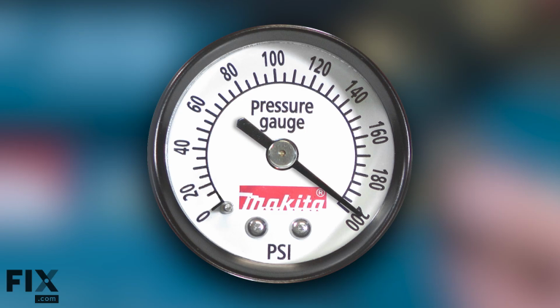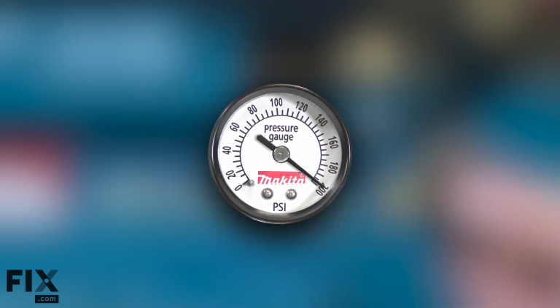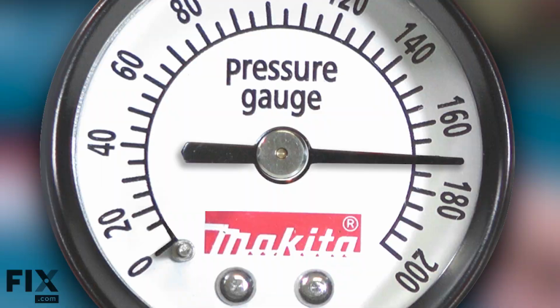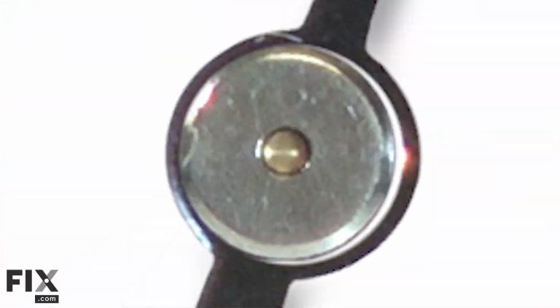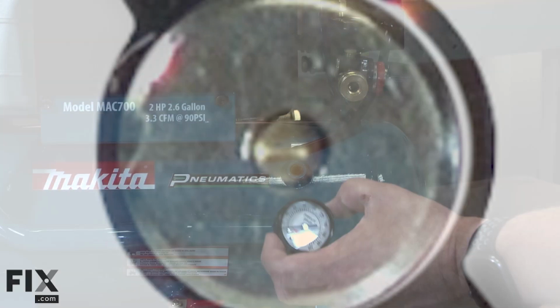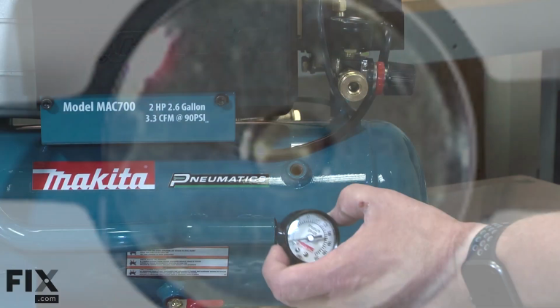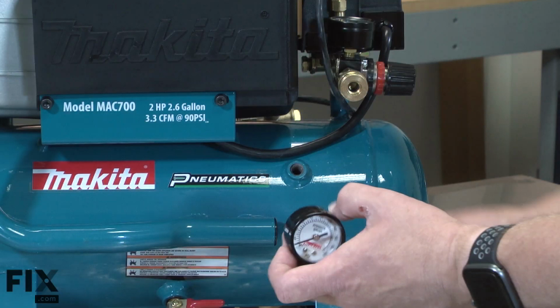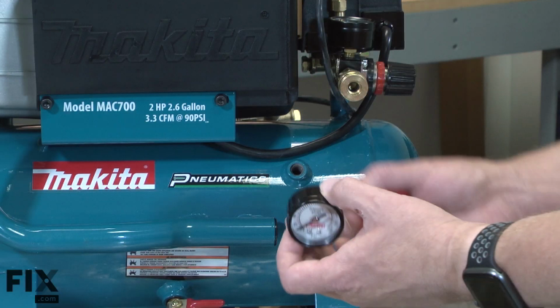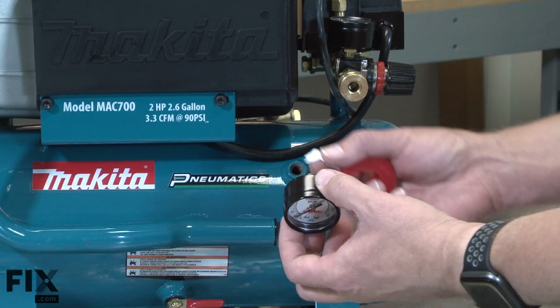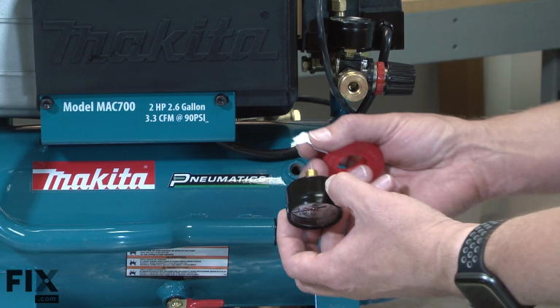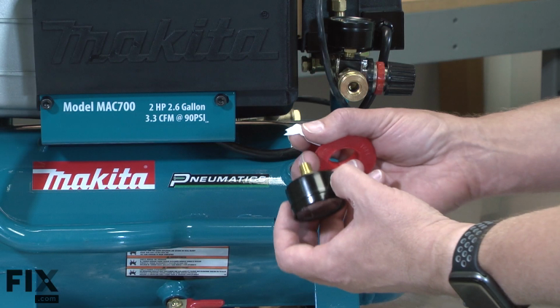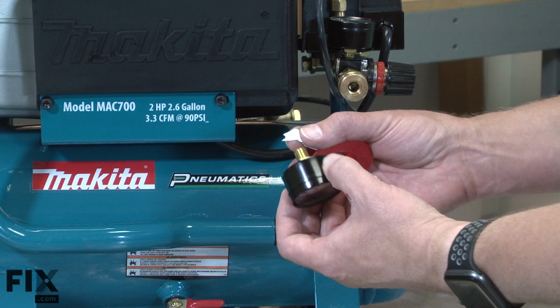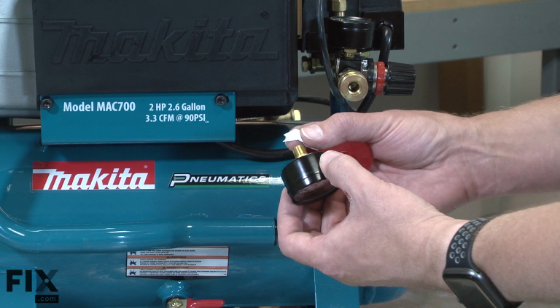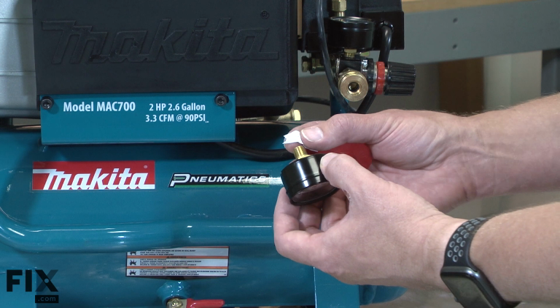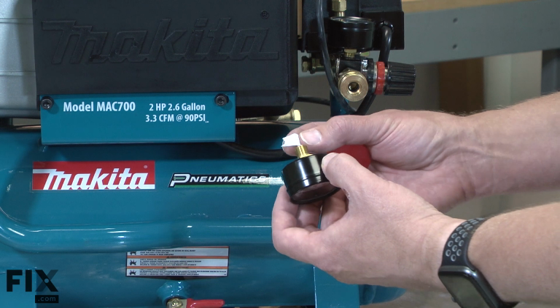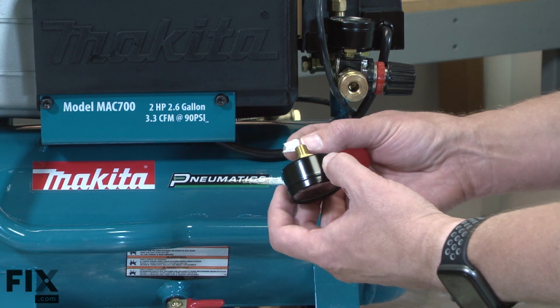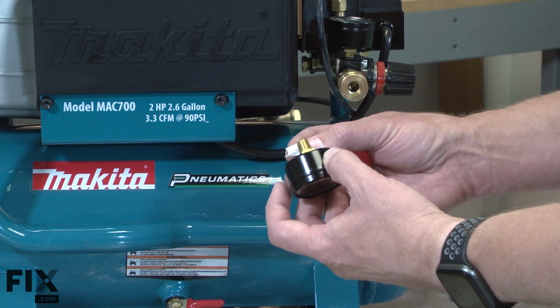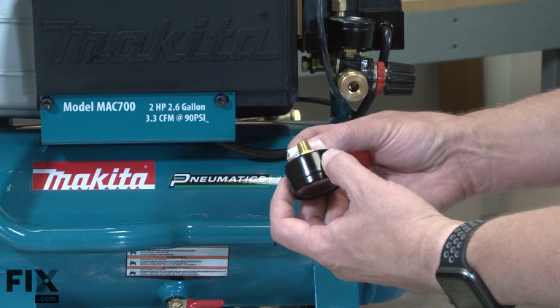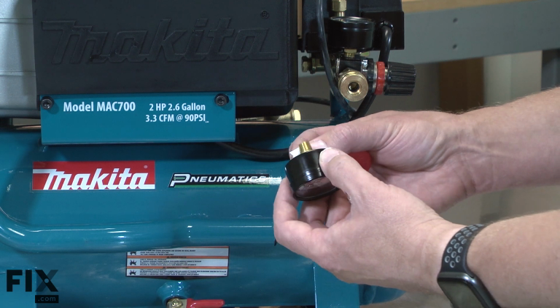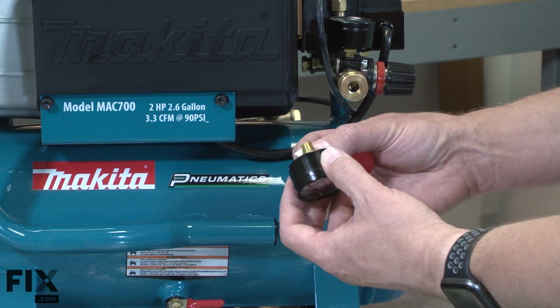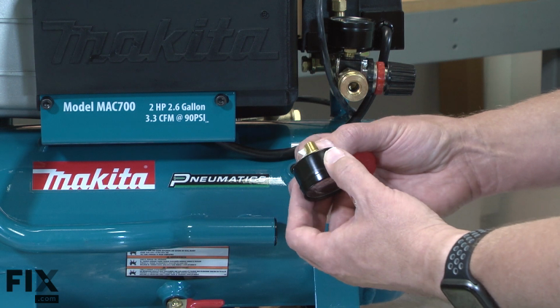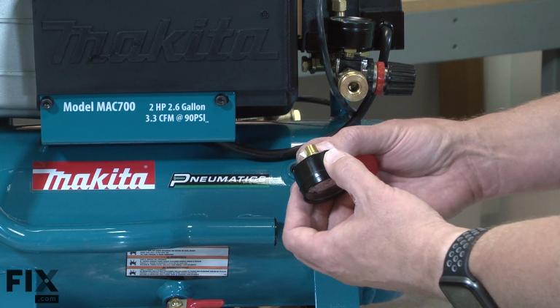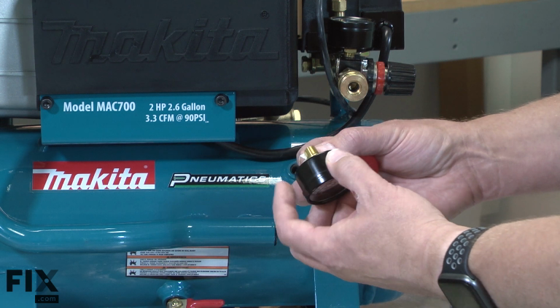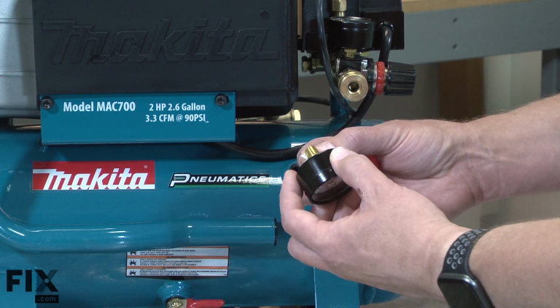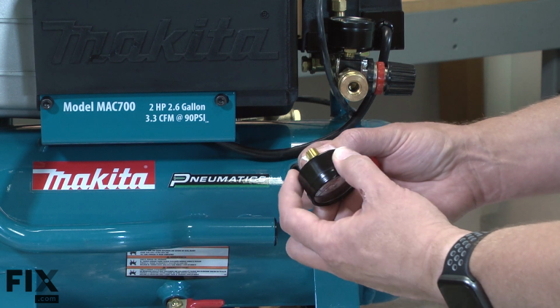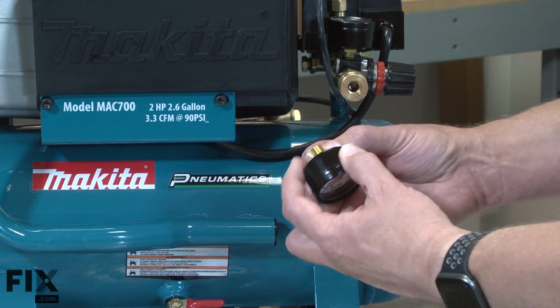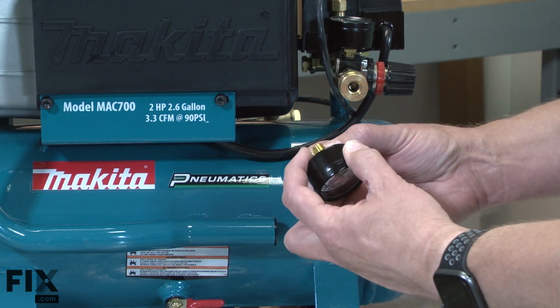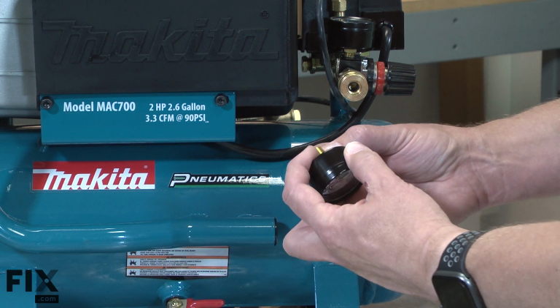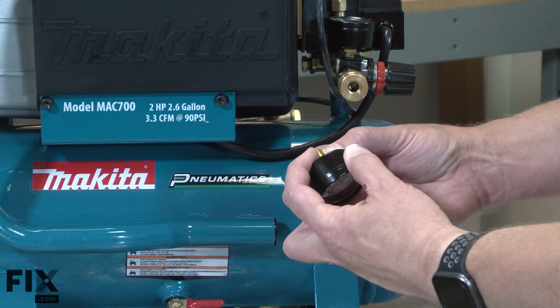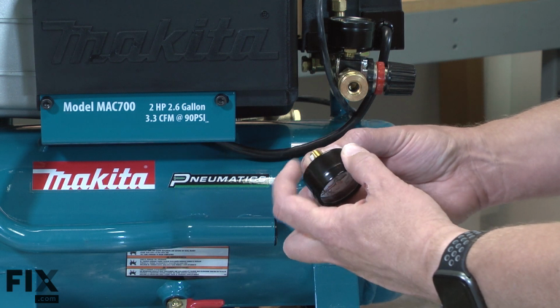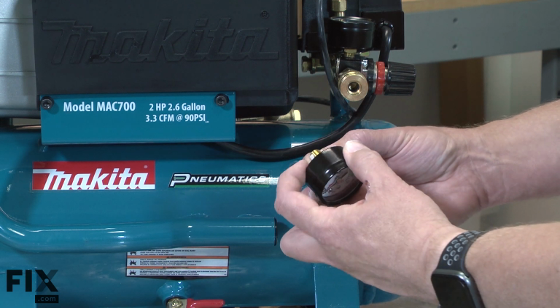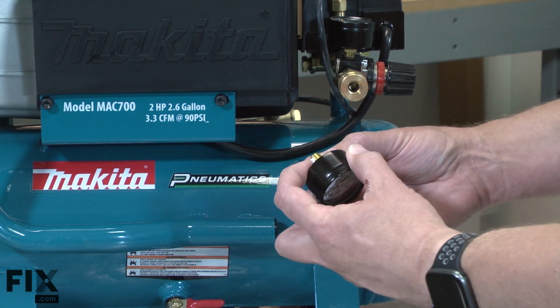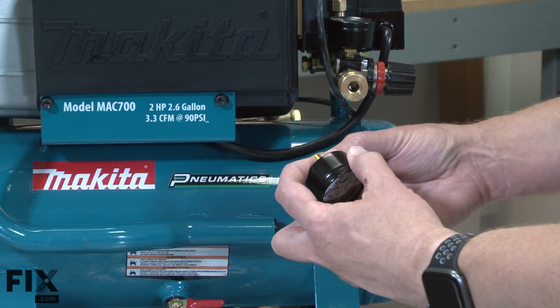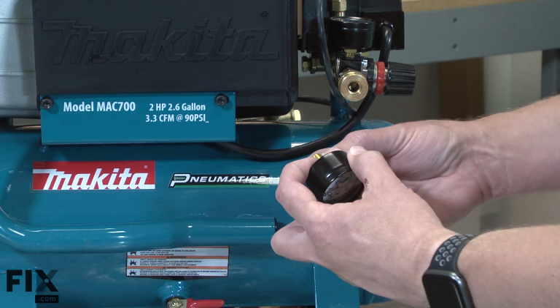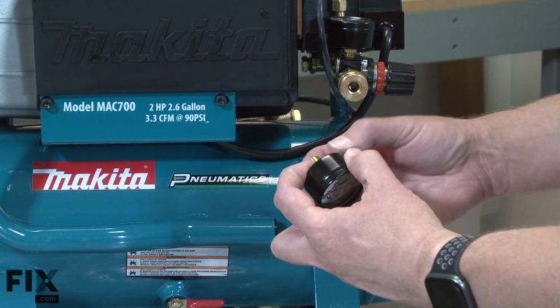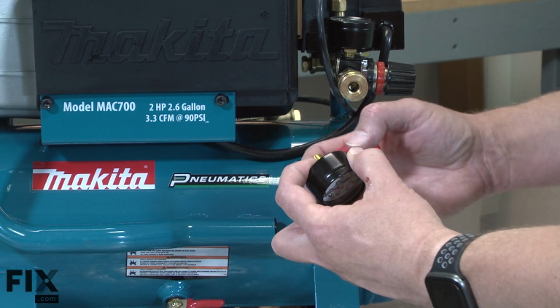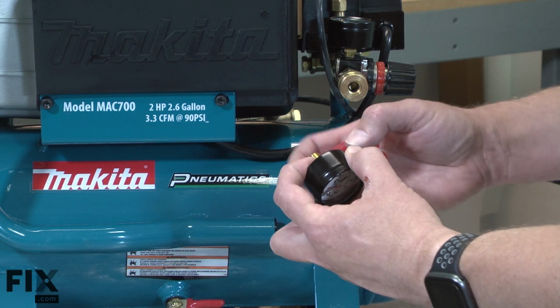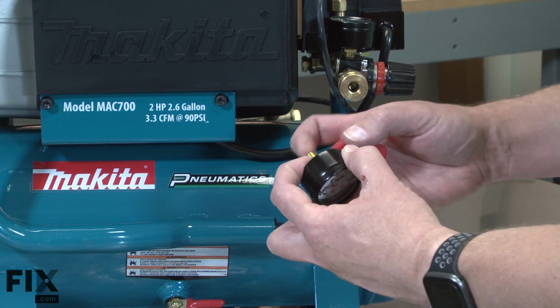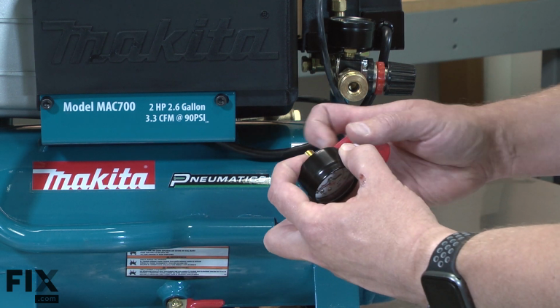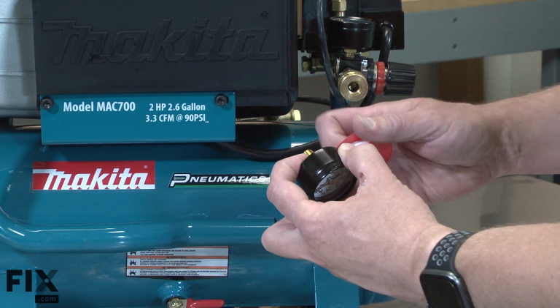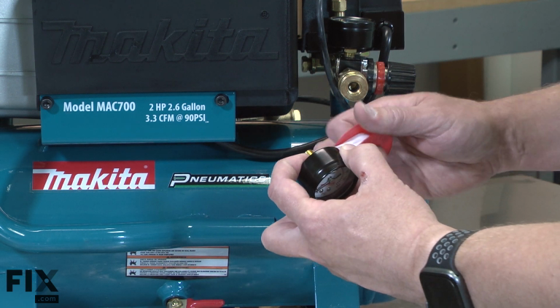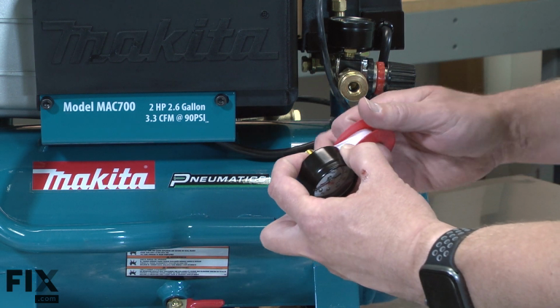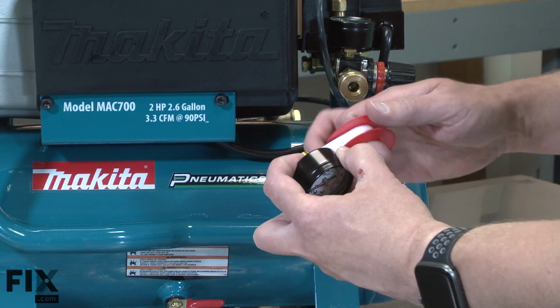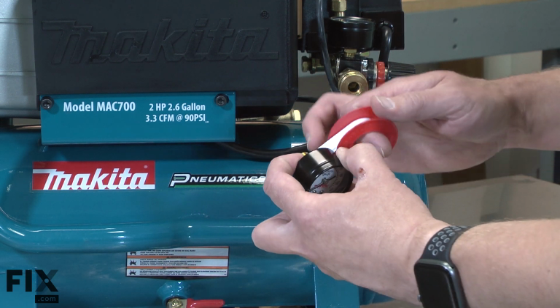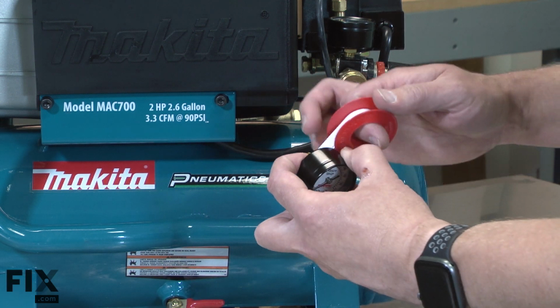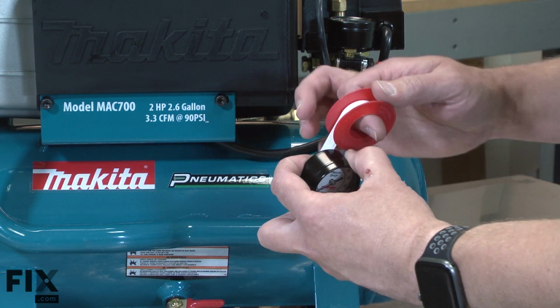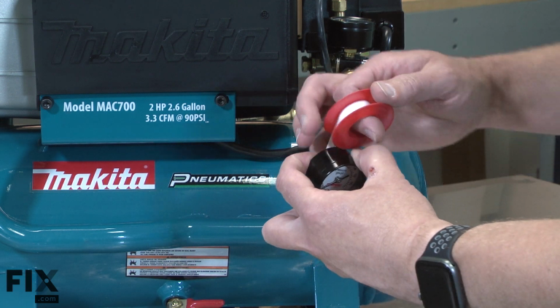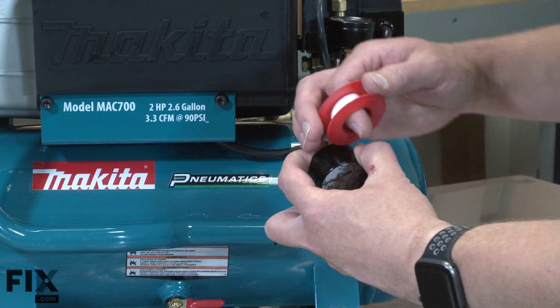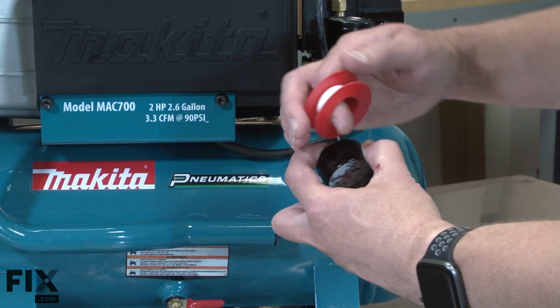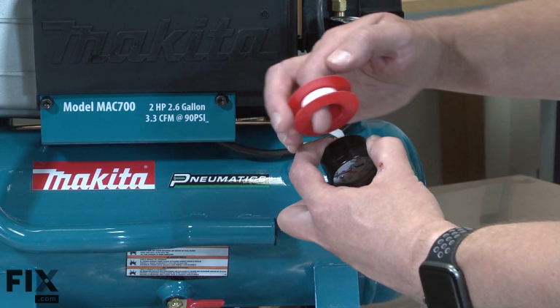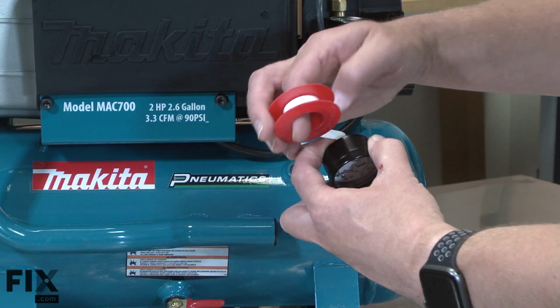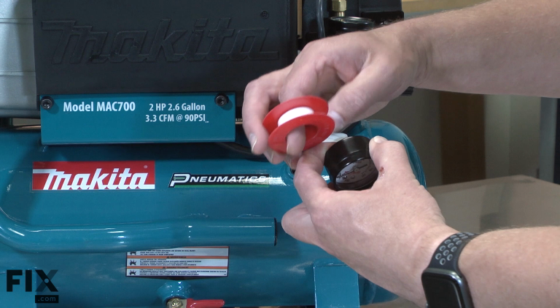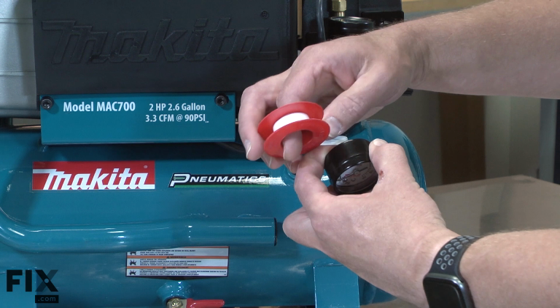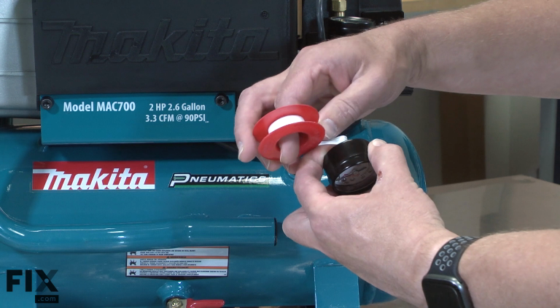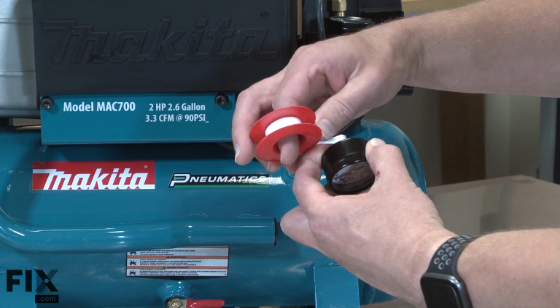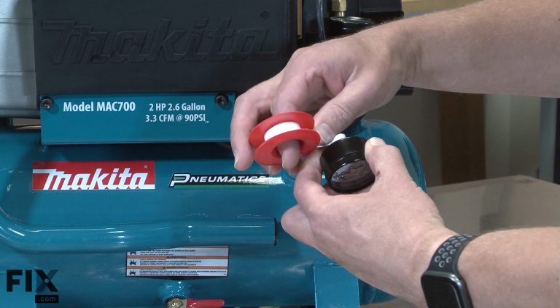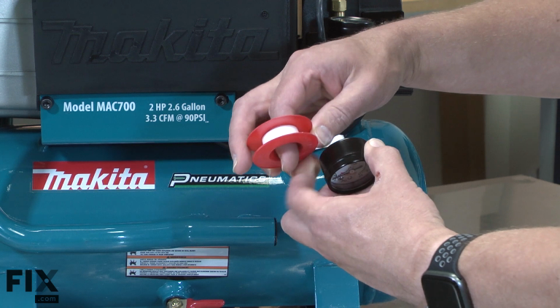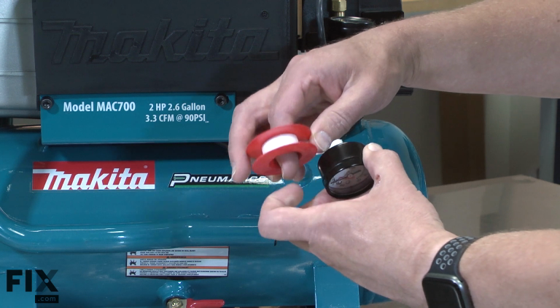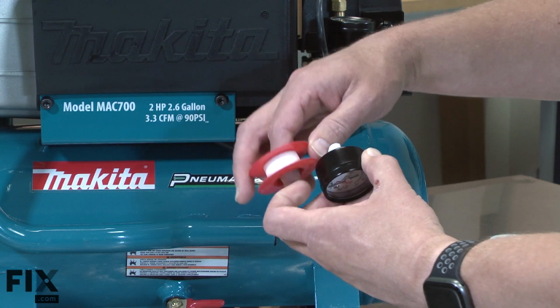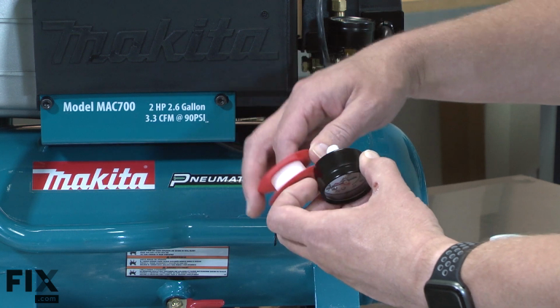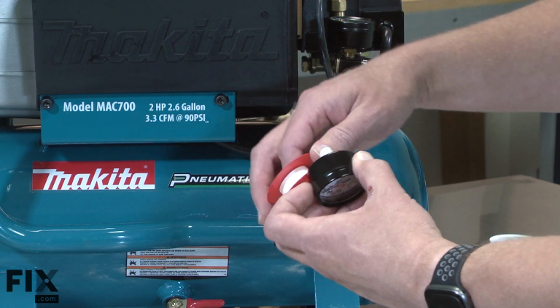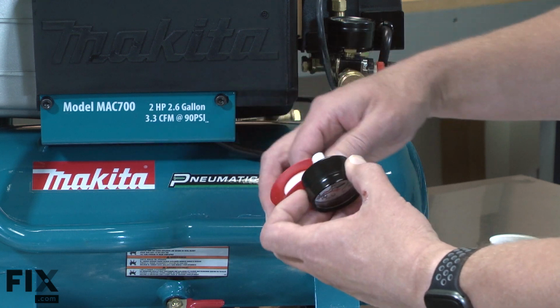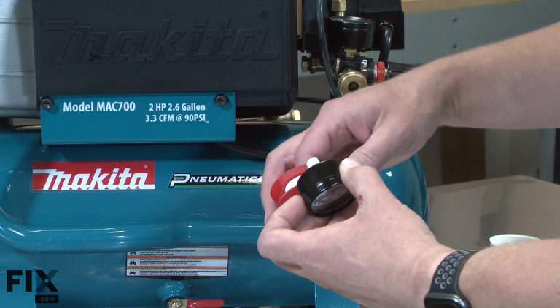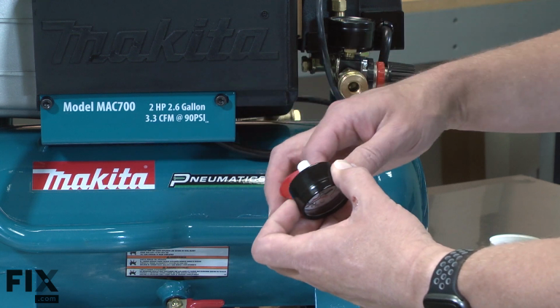Now I can install the new gauge. I'll apply some thread tape to the threads and then install it into the tank.